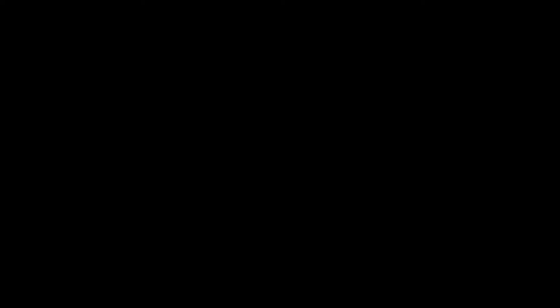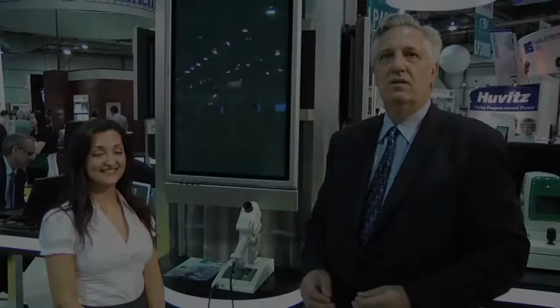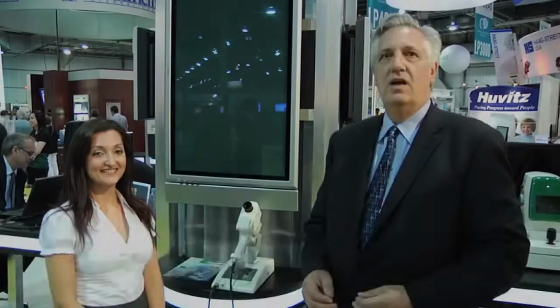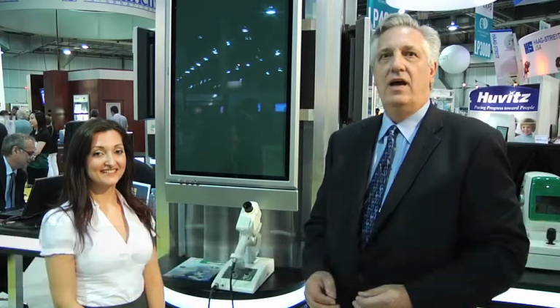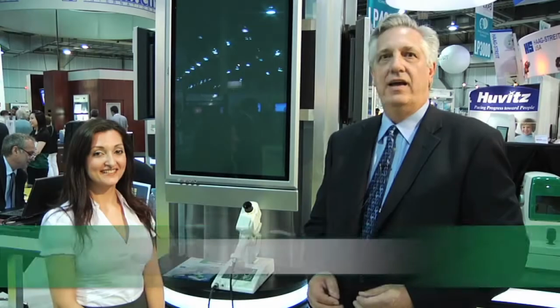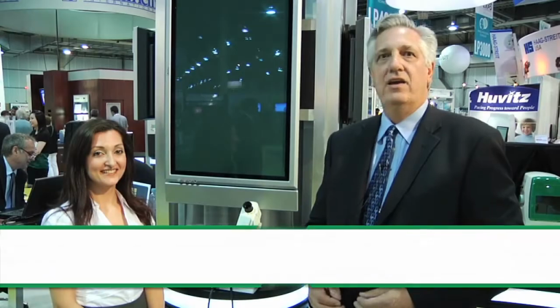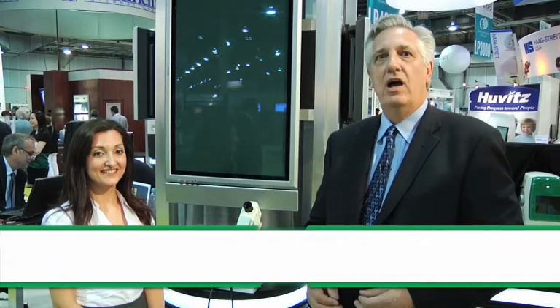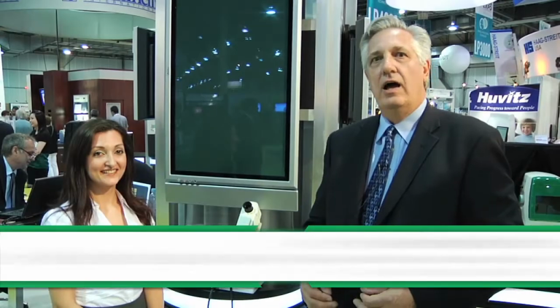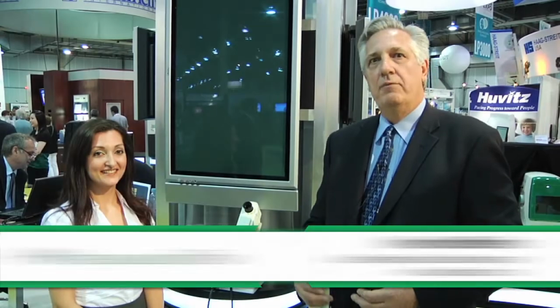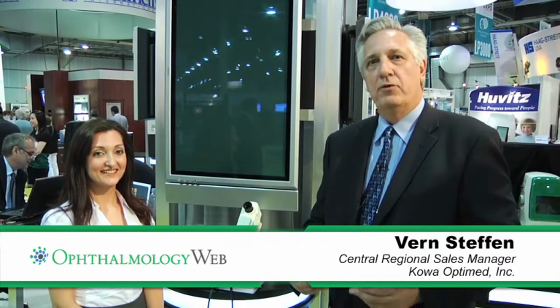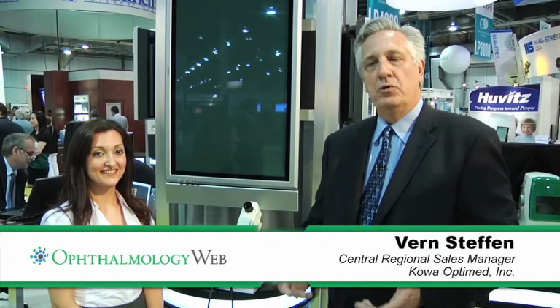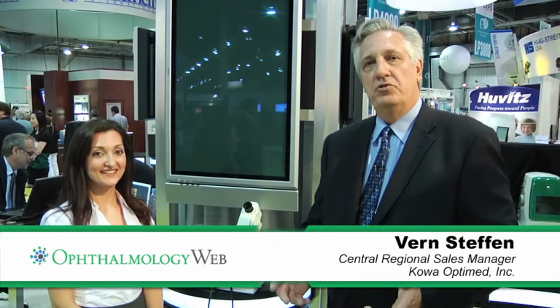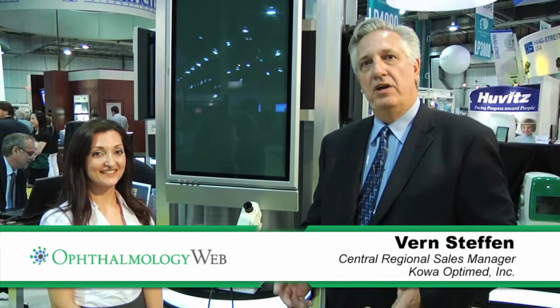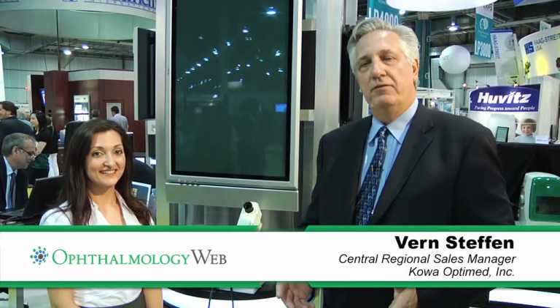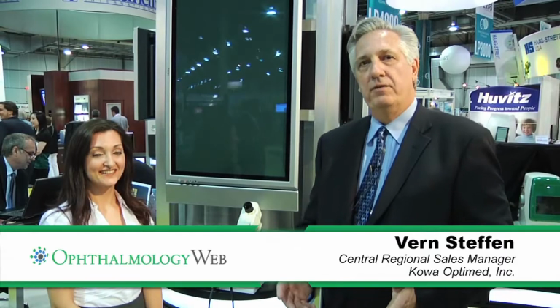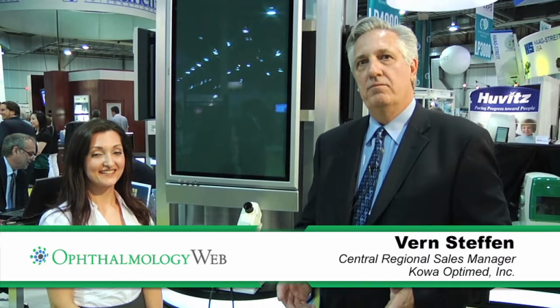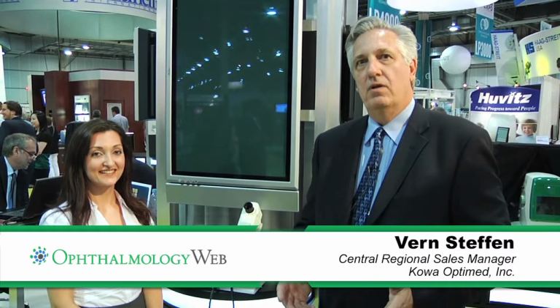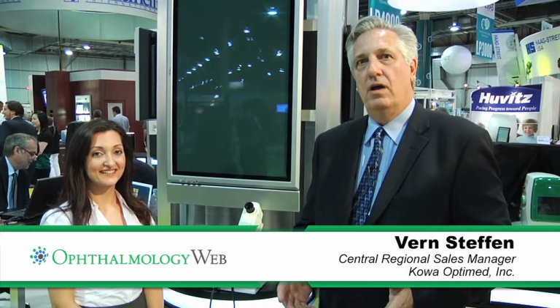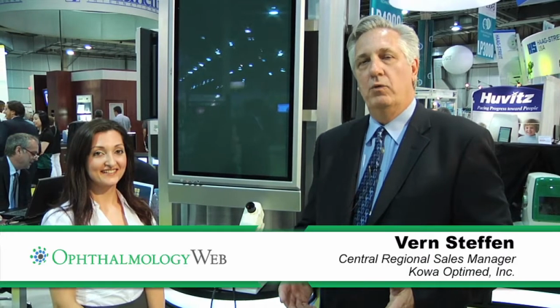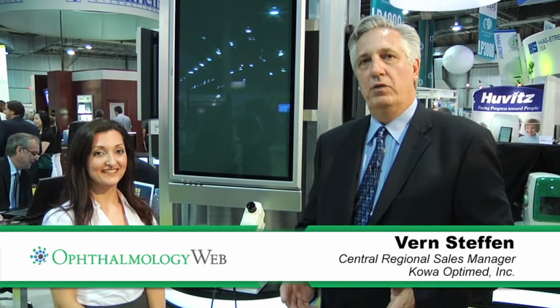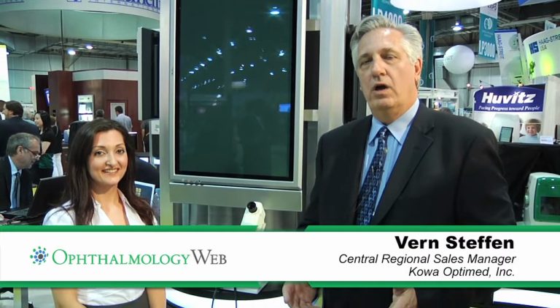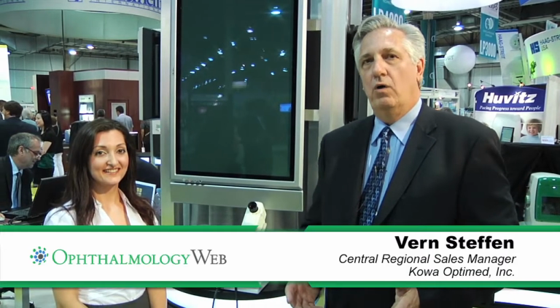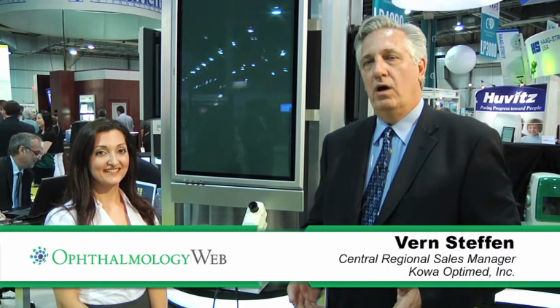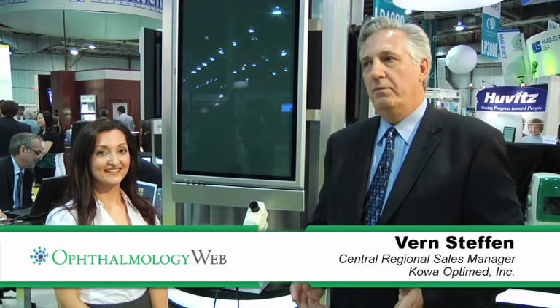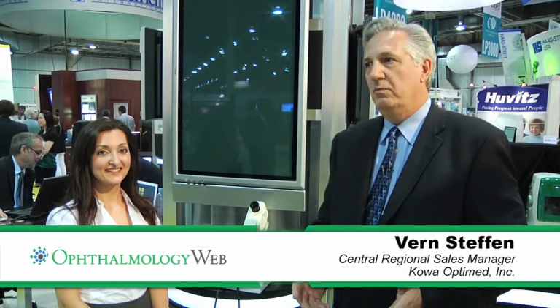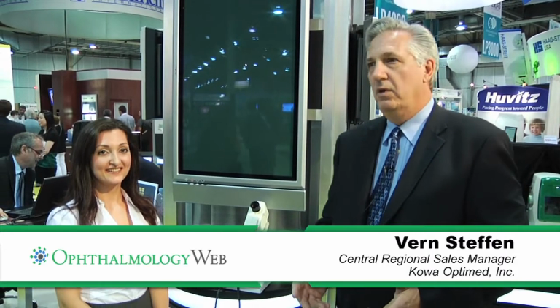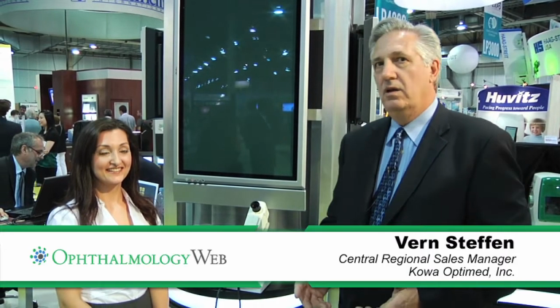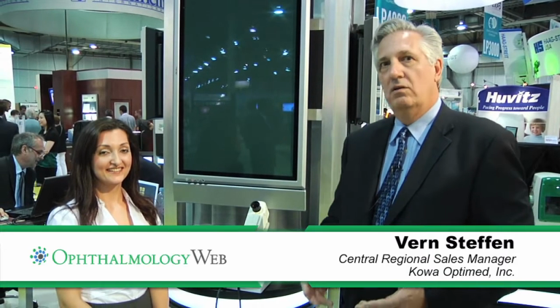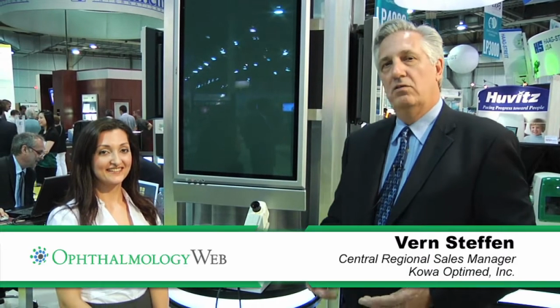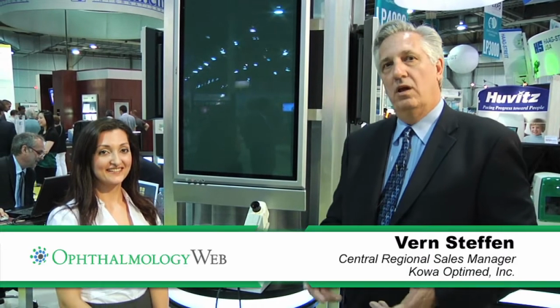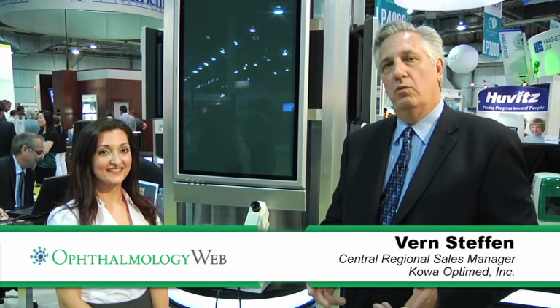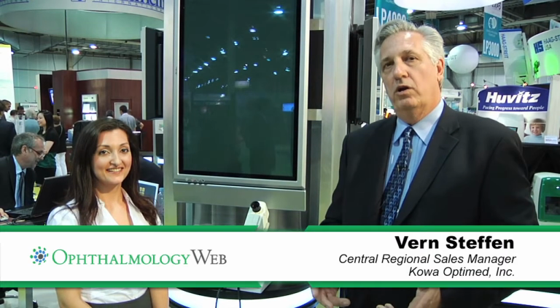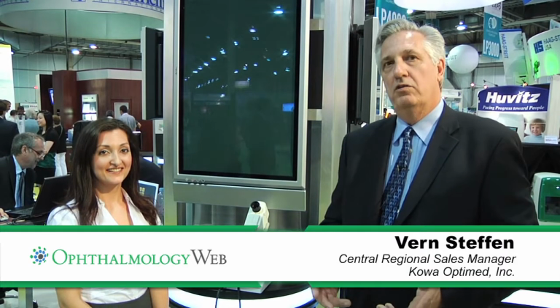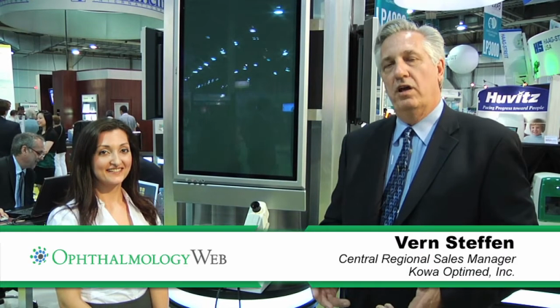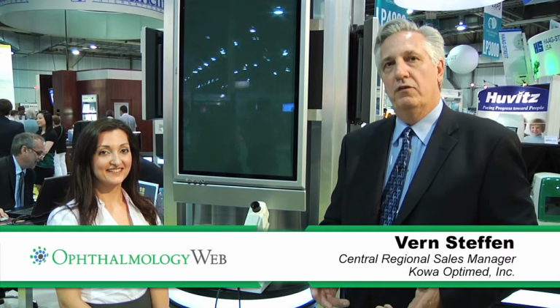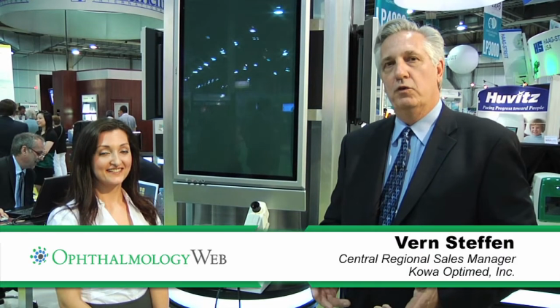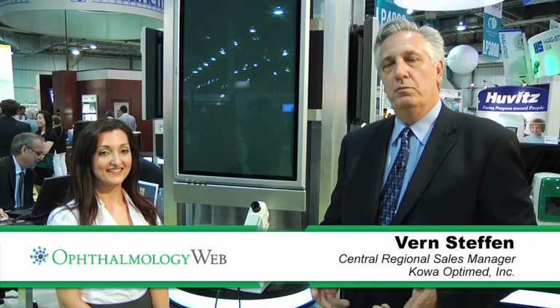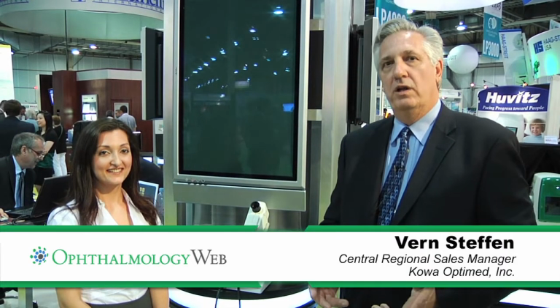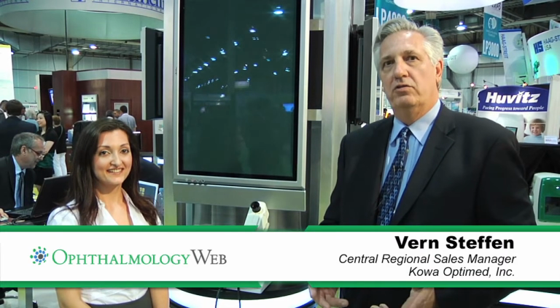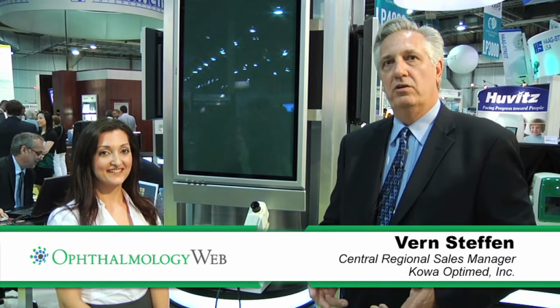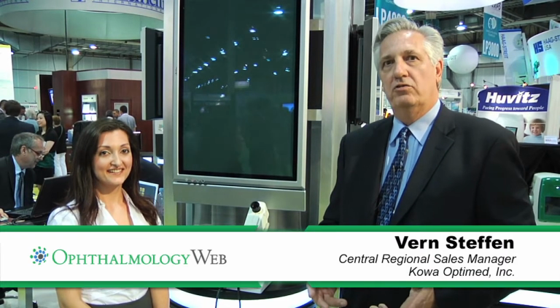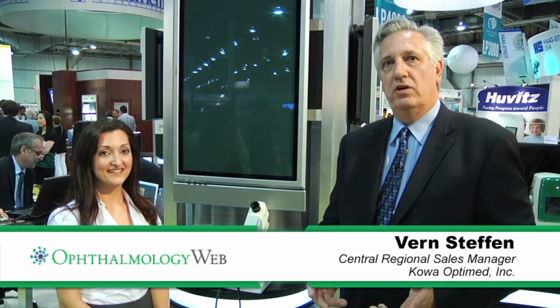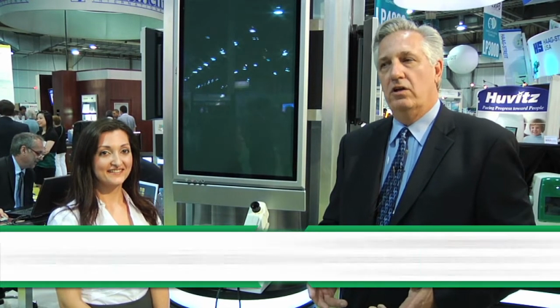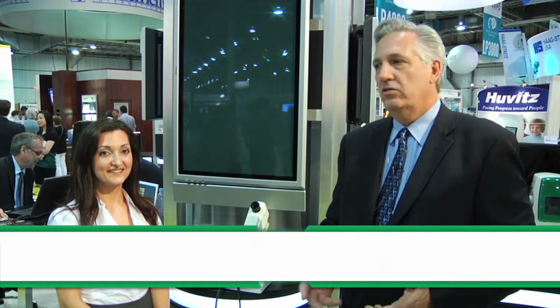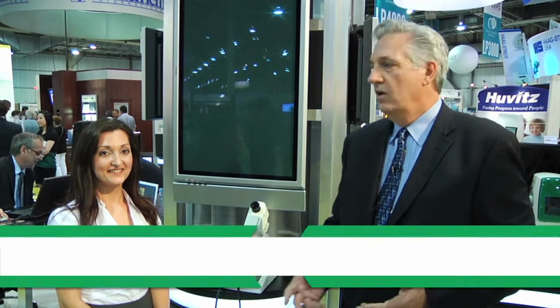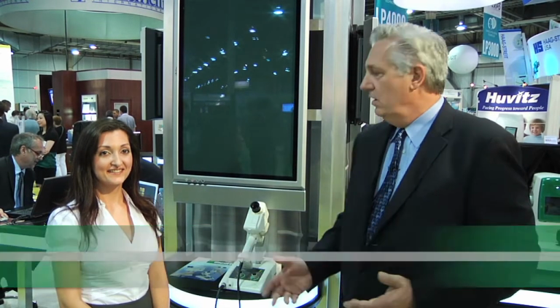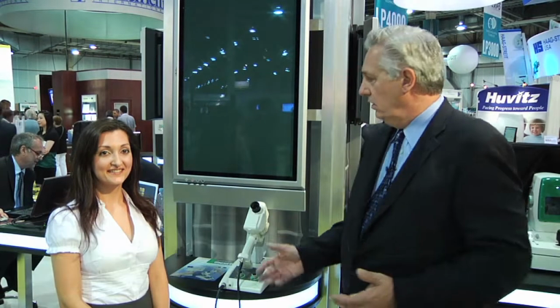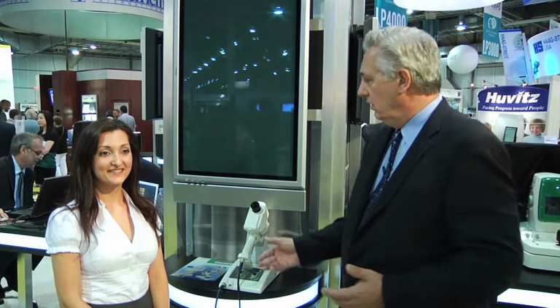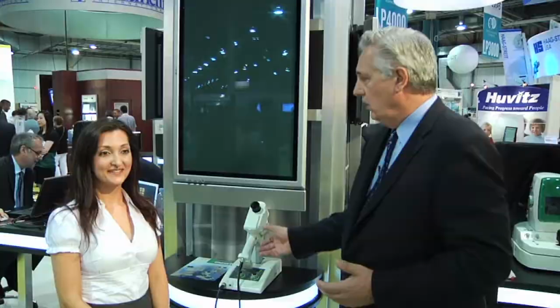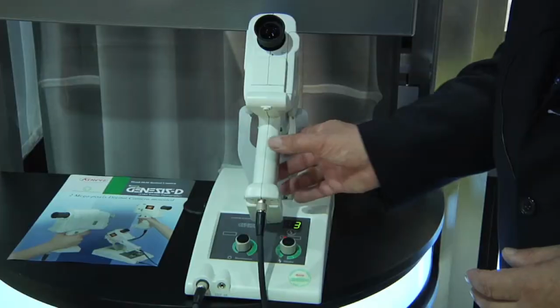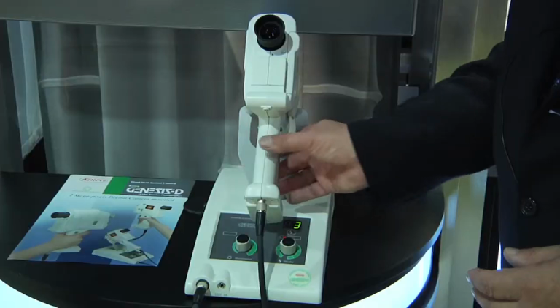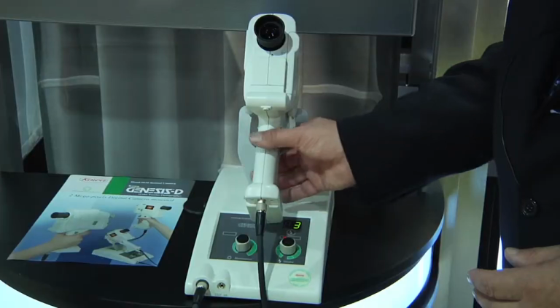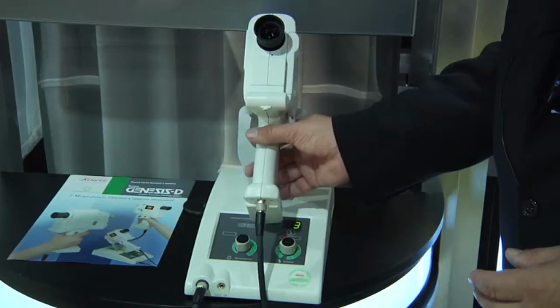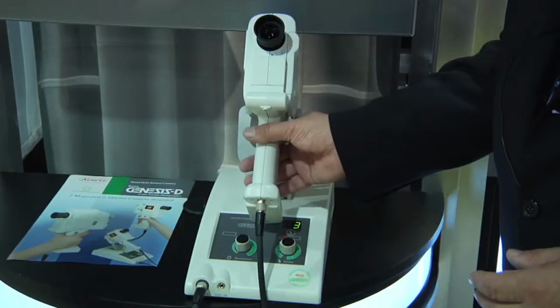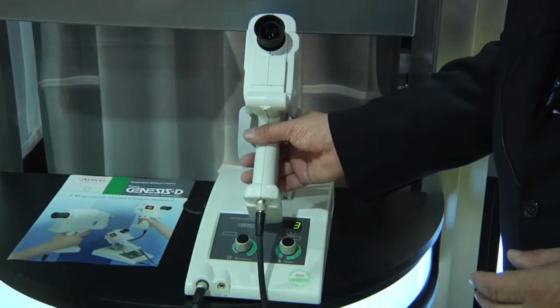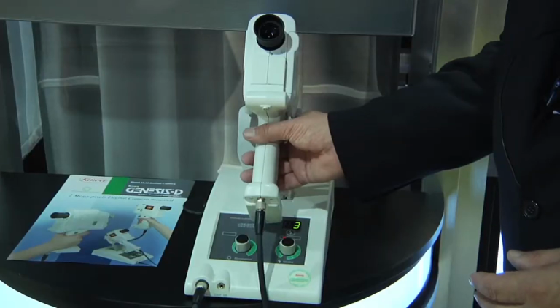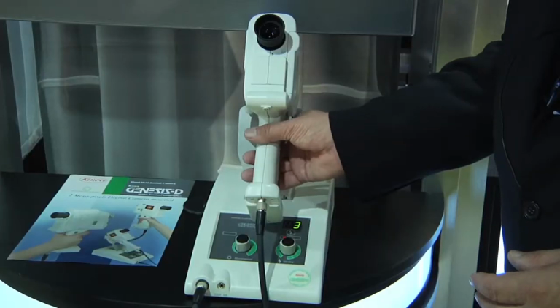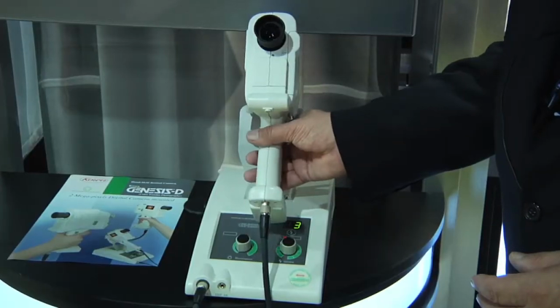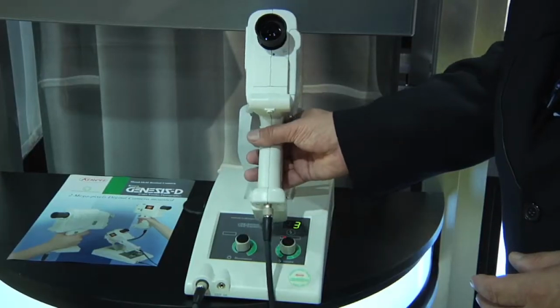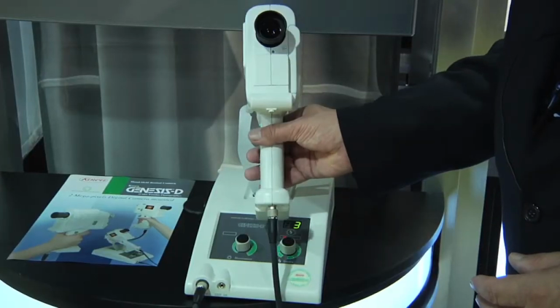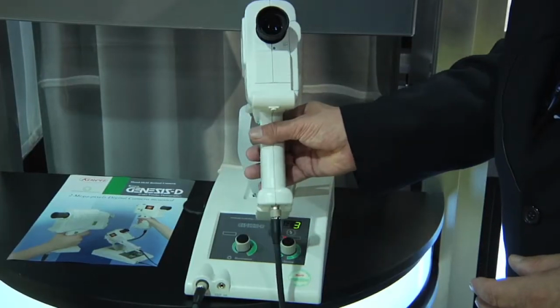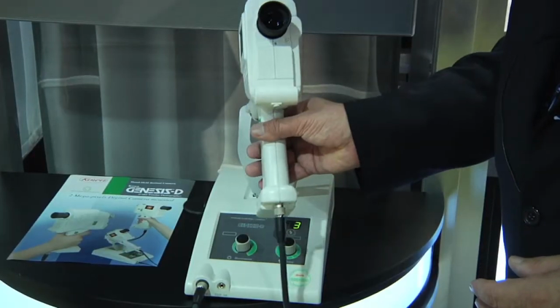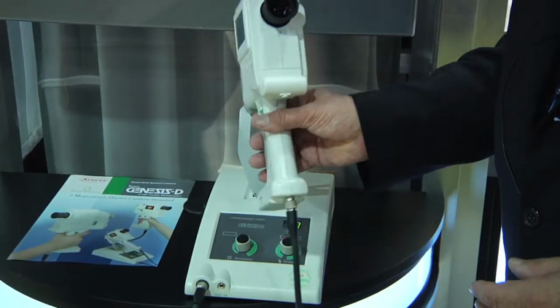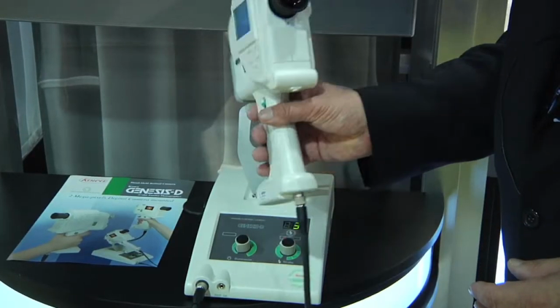Hi, I'm Vern Steffen. I'm with COA OptiMed and today we're going to take a few minutes and discuss the COA OptiMed Genesis Fundus camera.